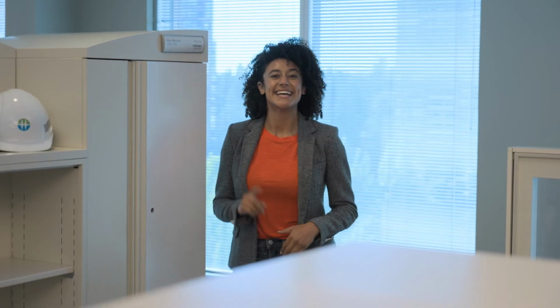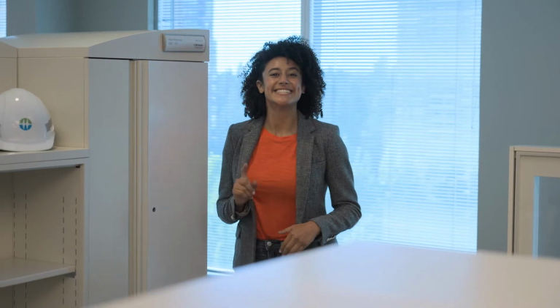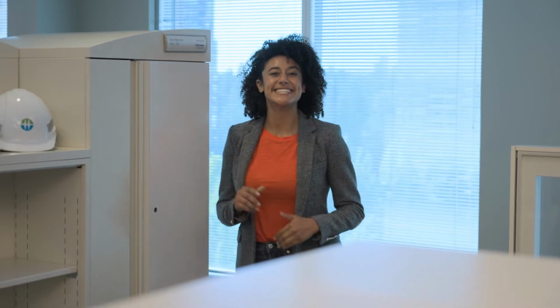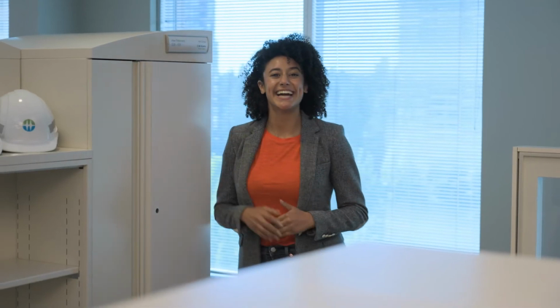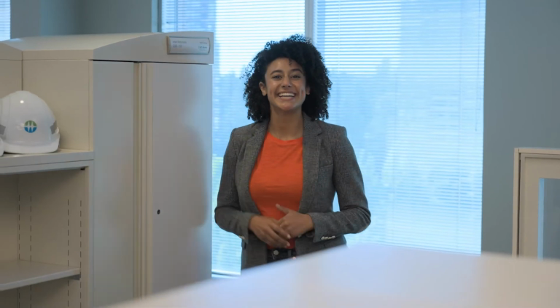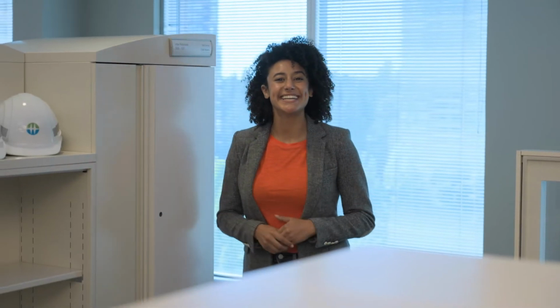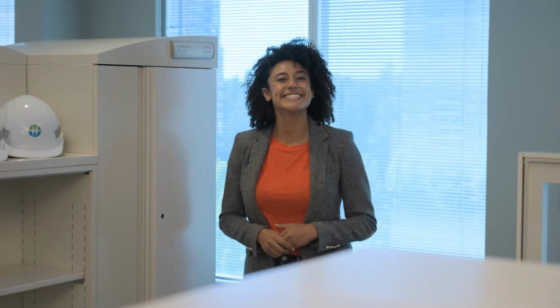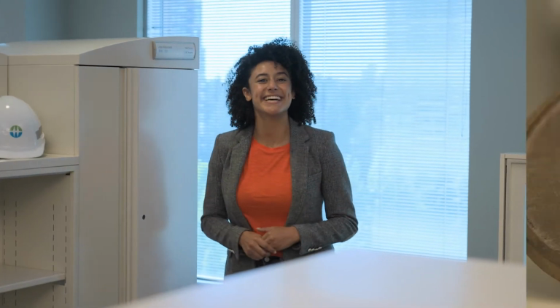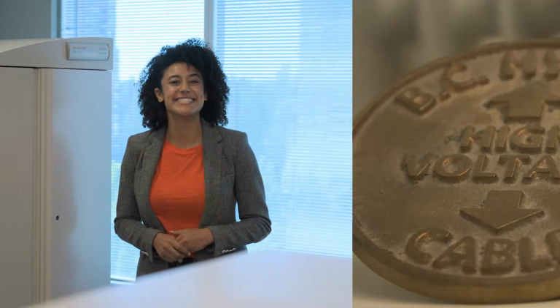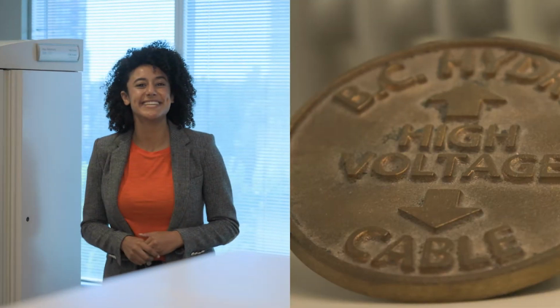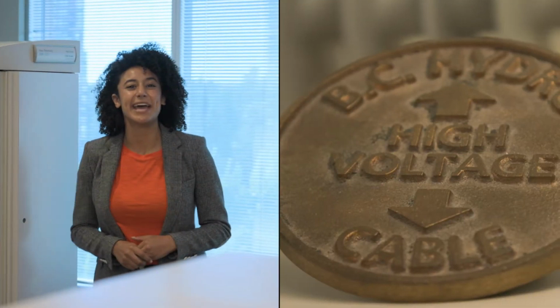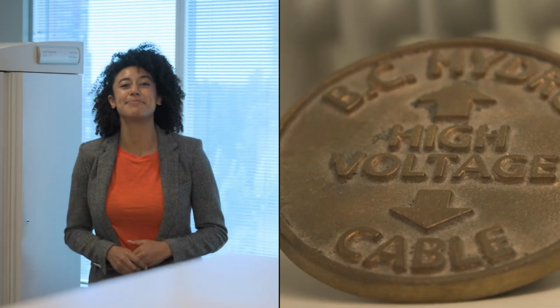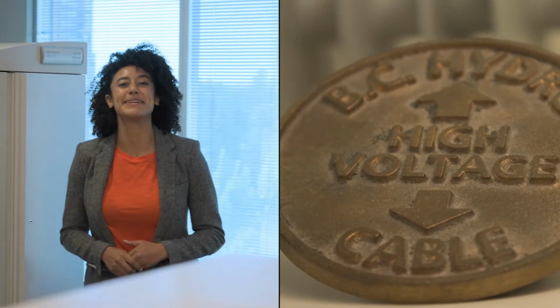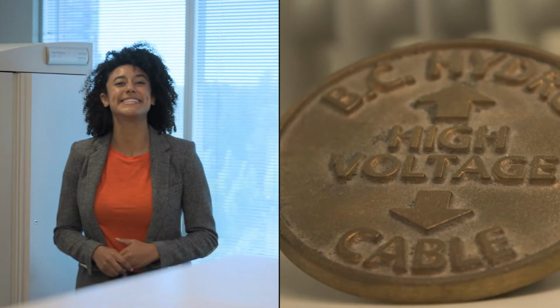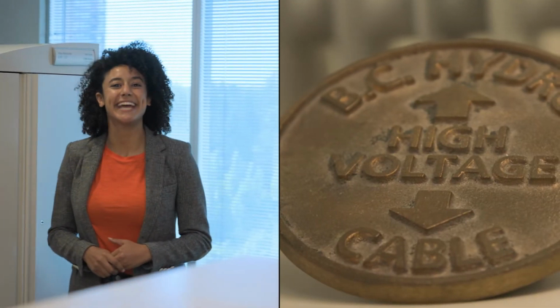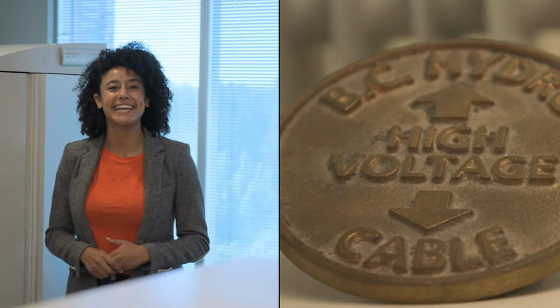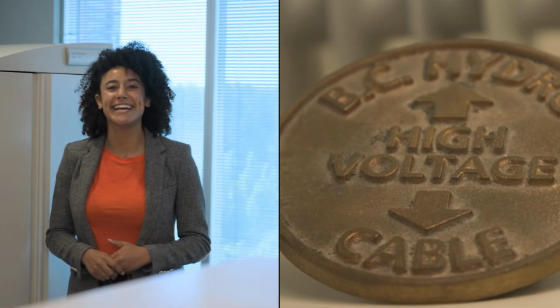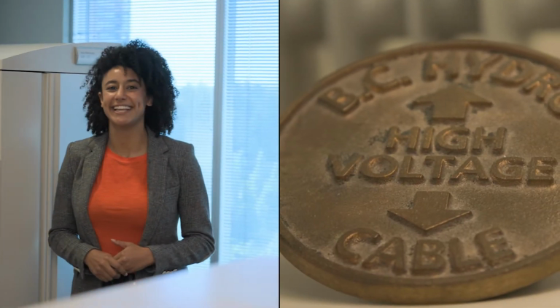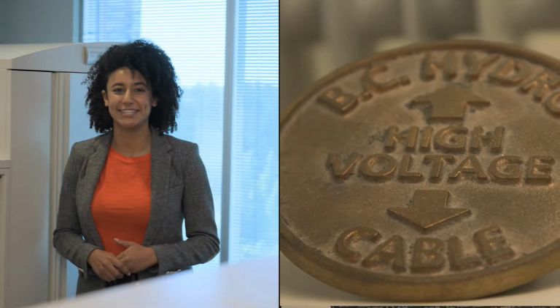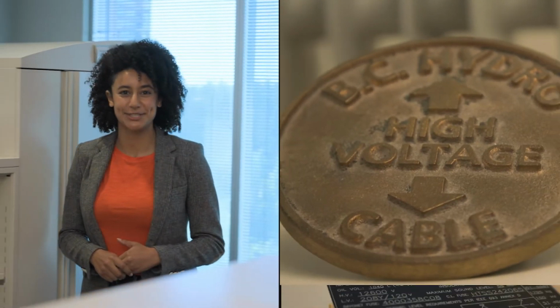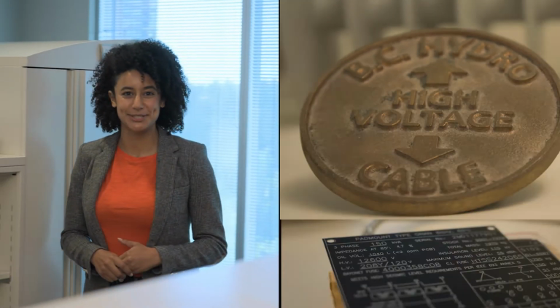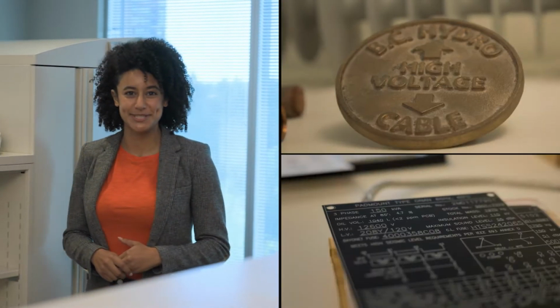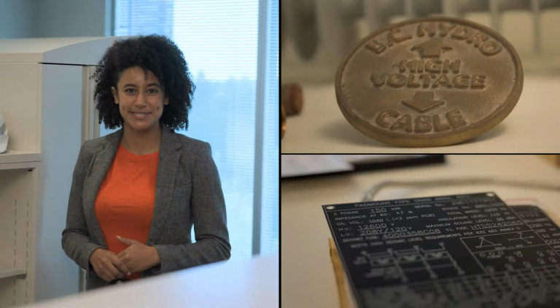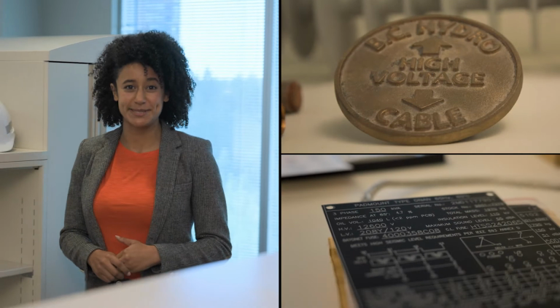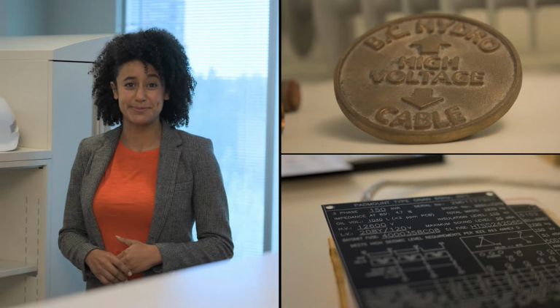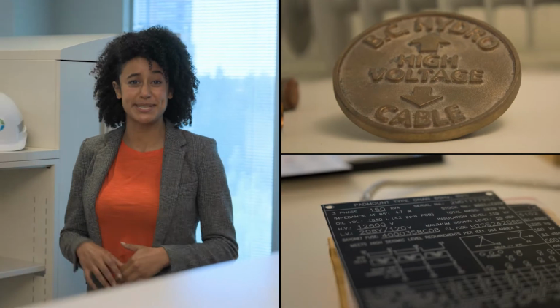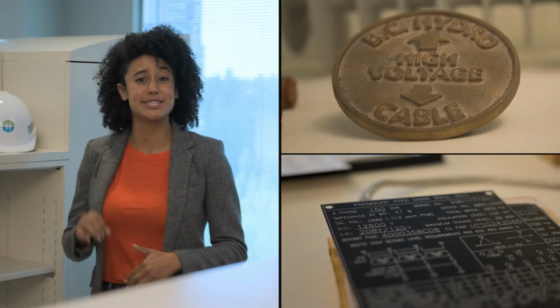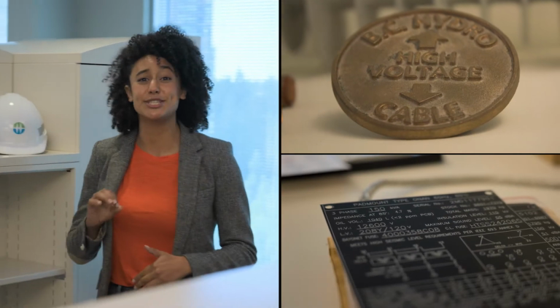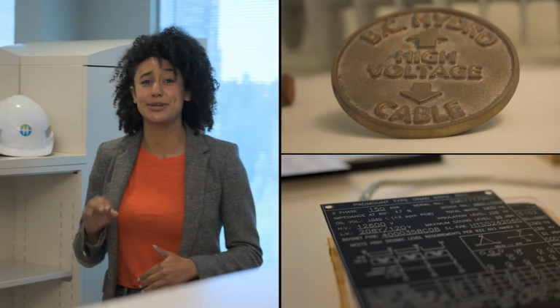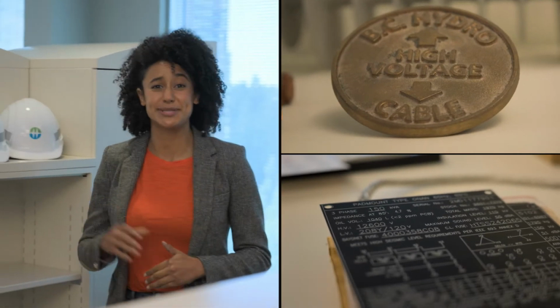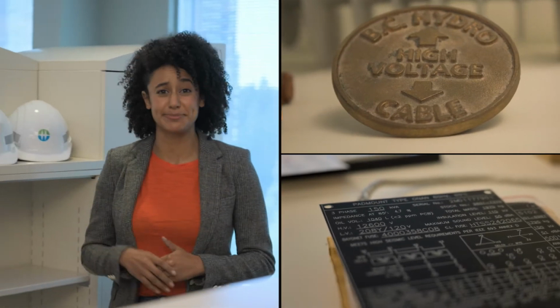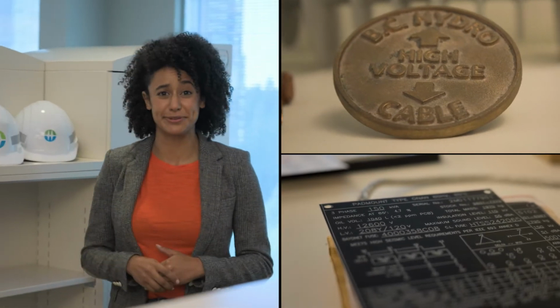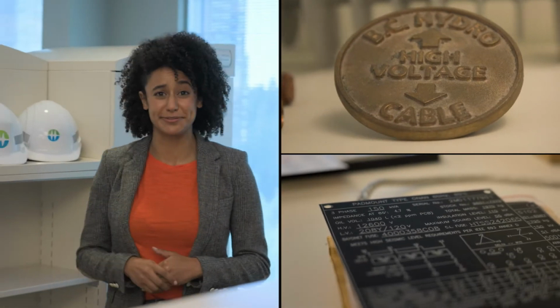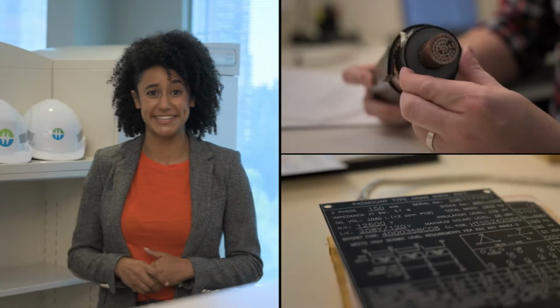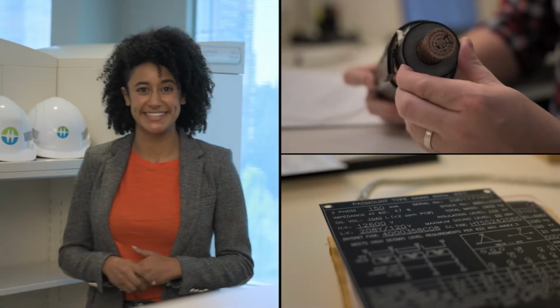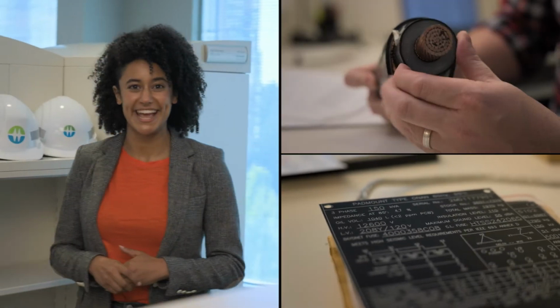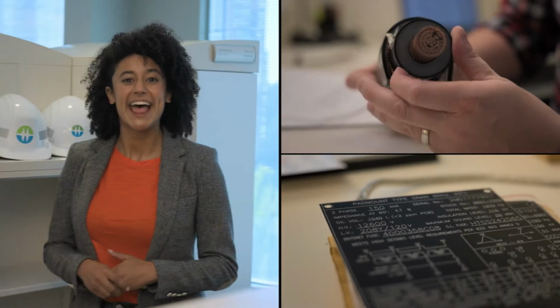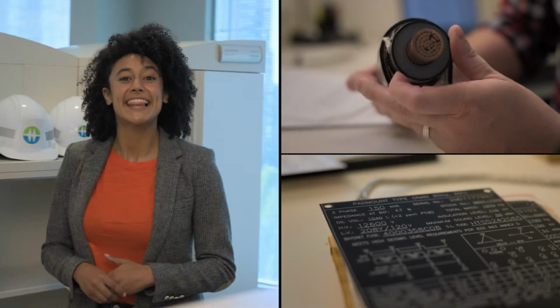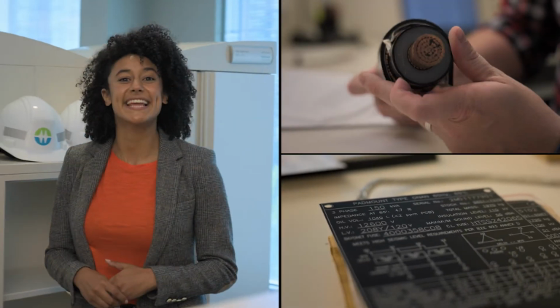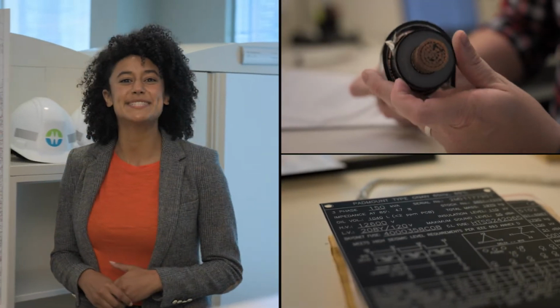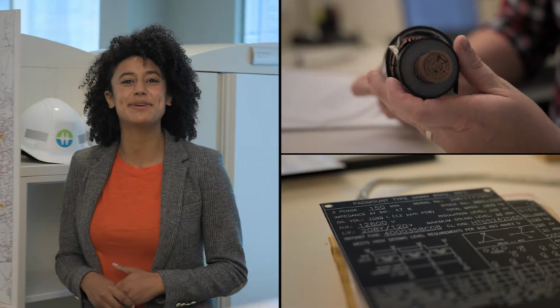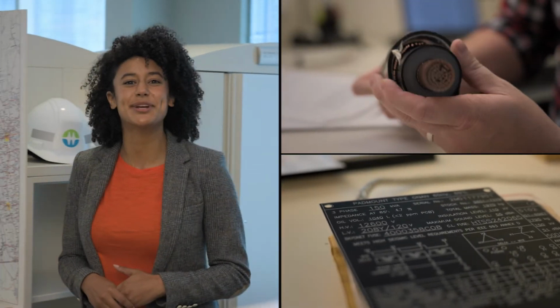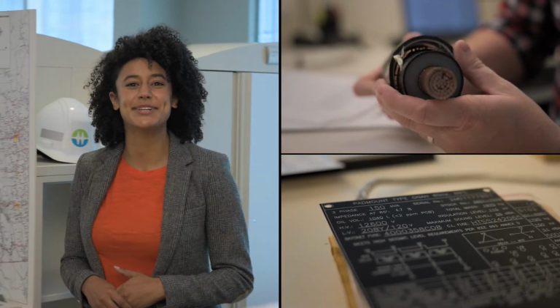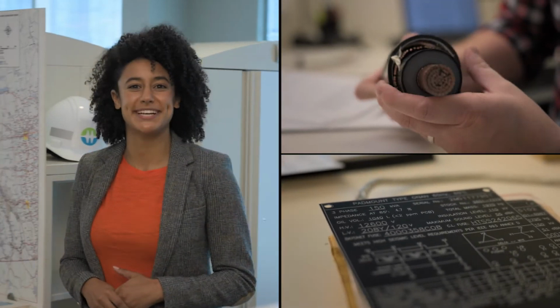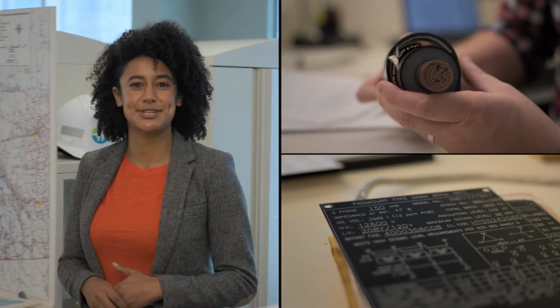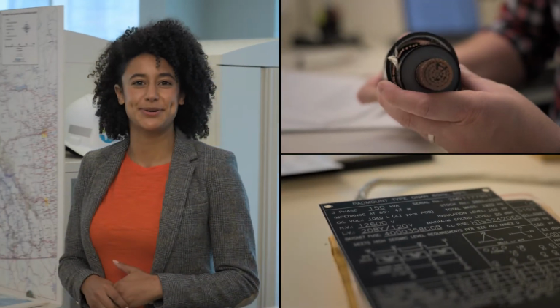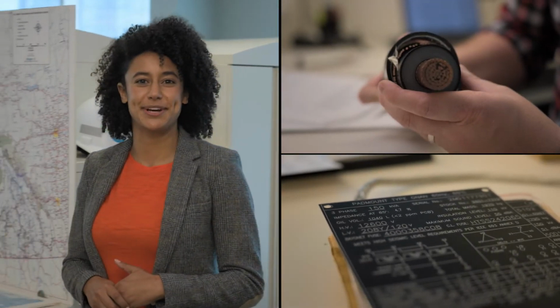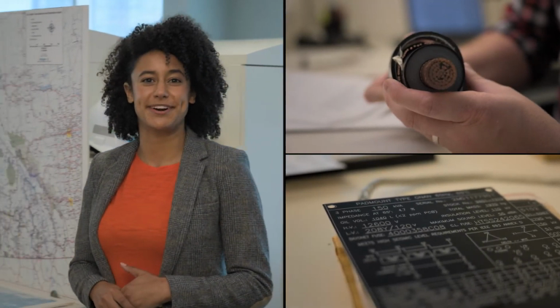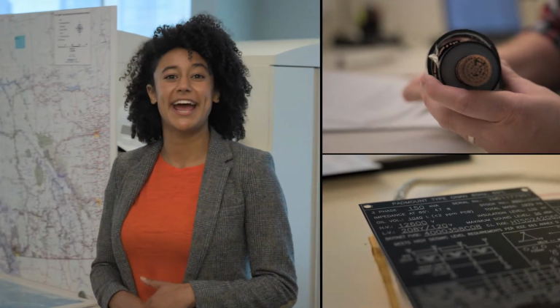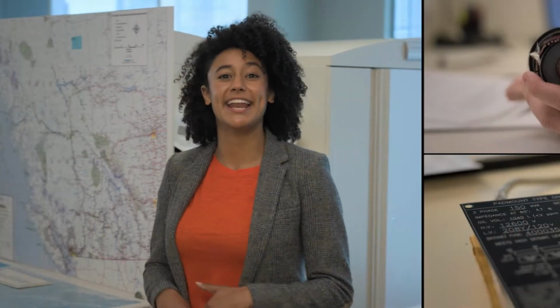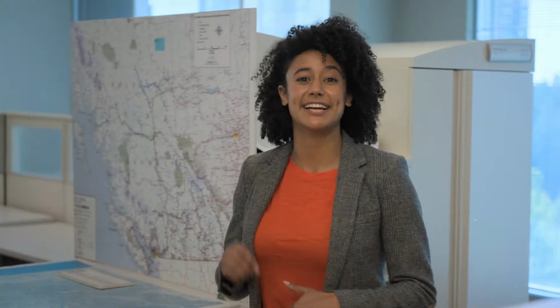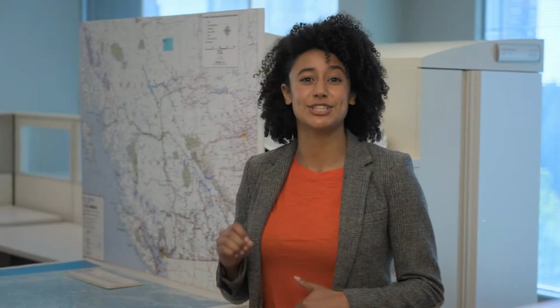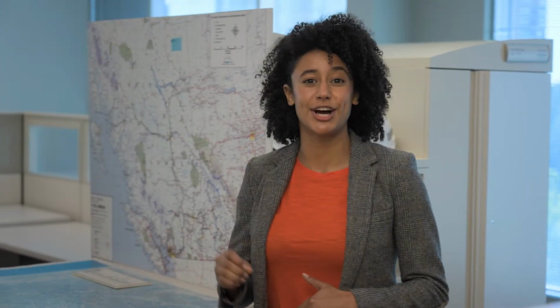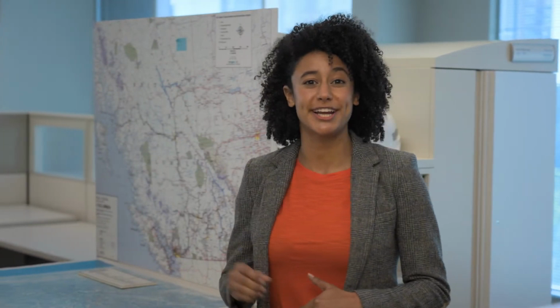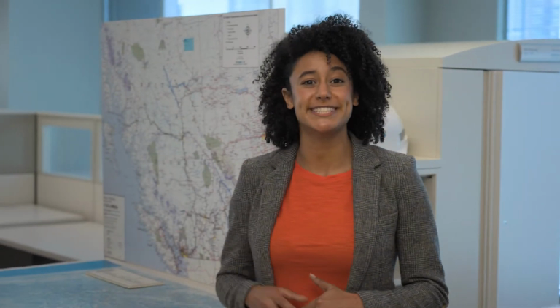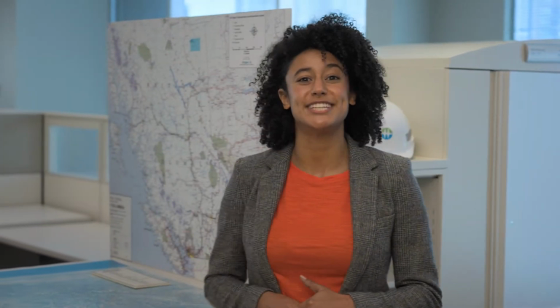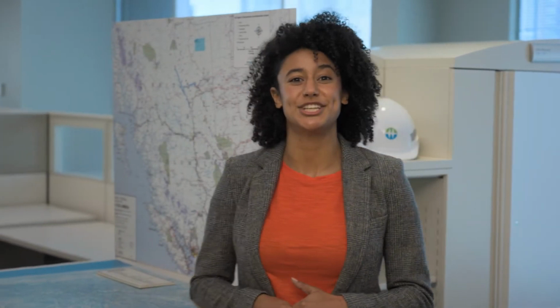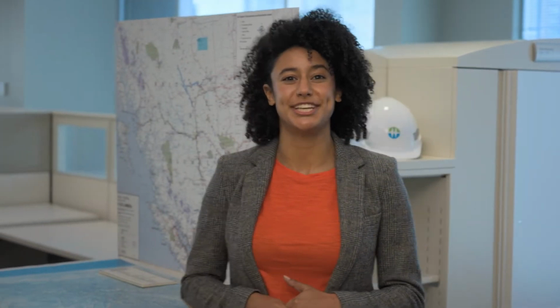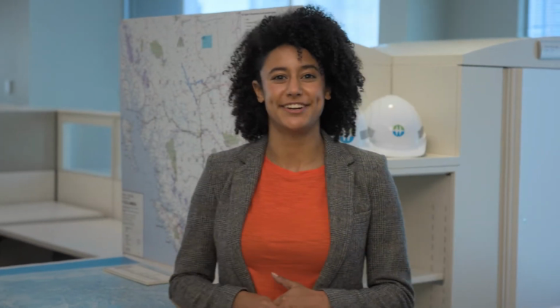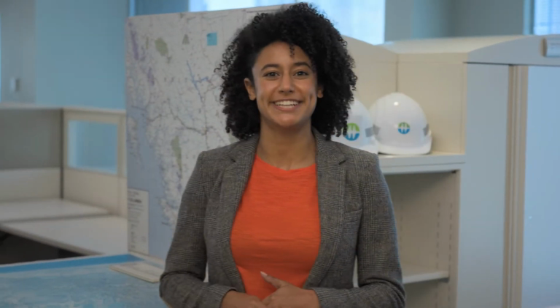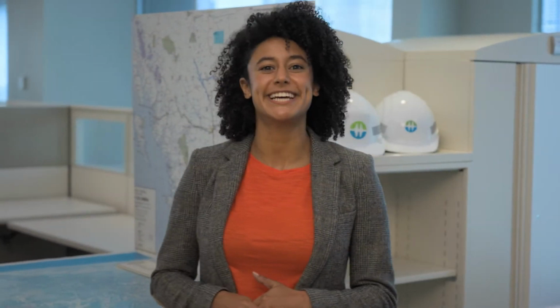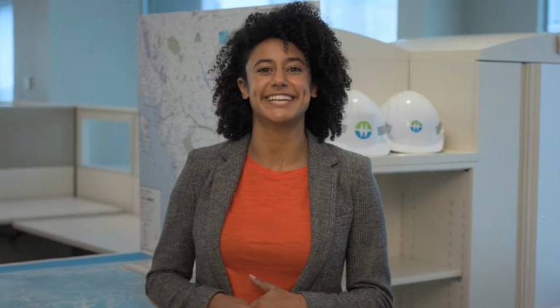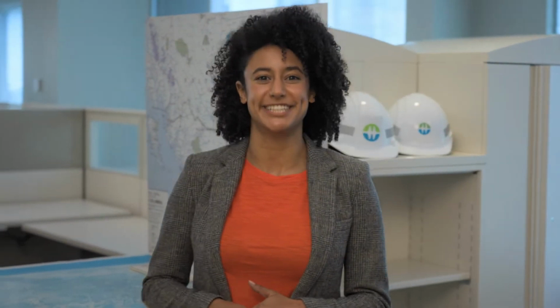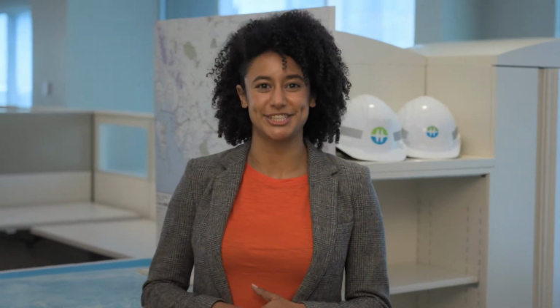Designing, testing and maintaining electrical systems is no simple feat. Let's meet our next career: an electronics engineering technician.